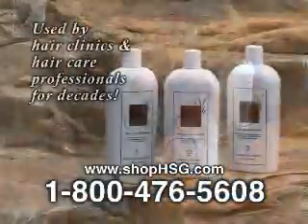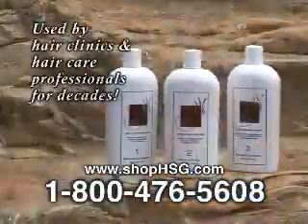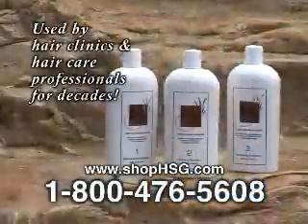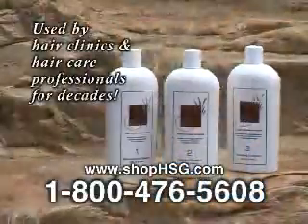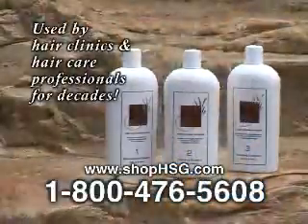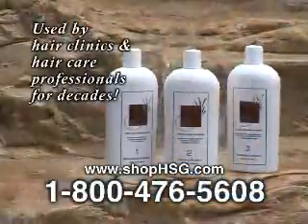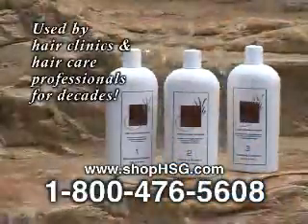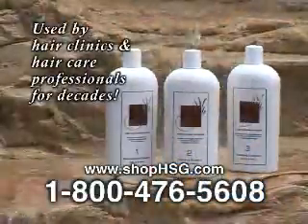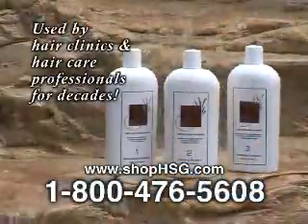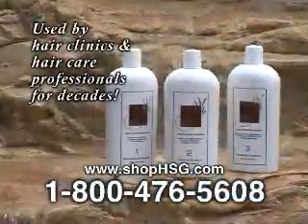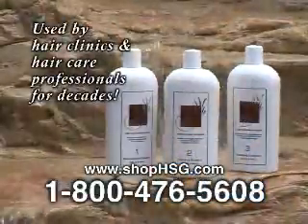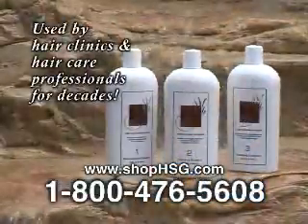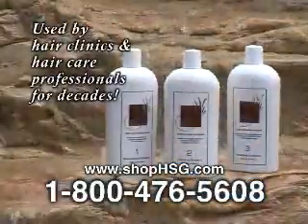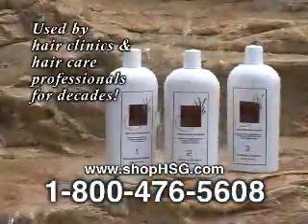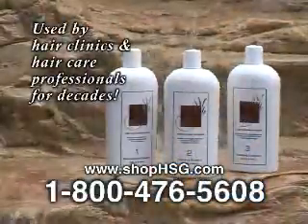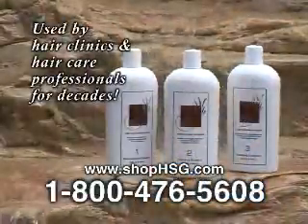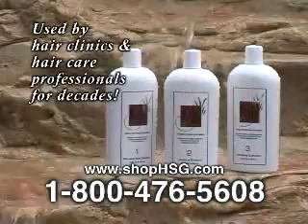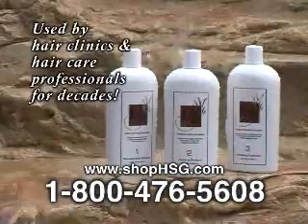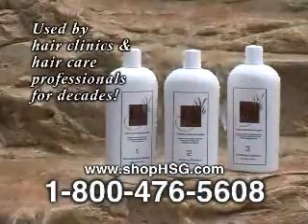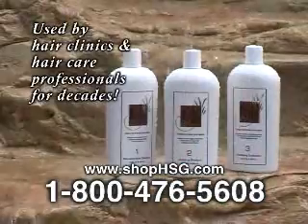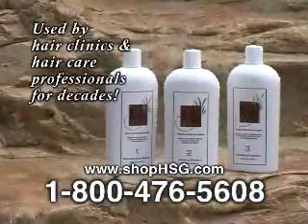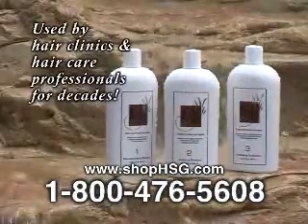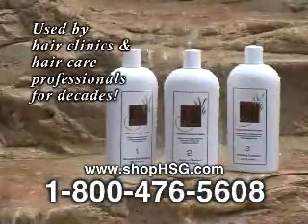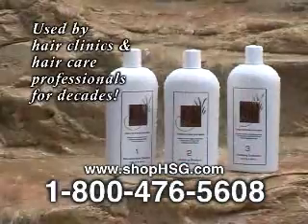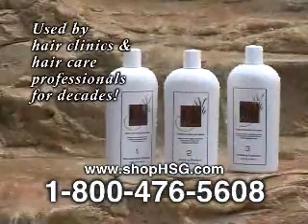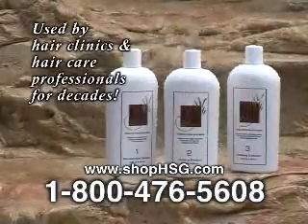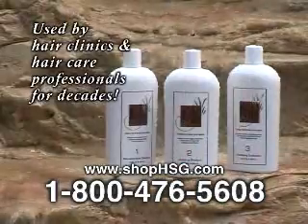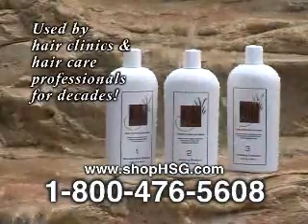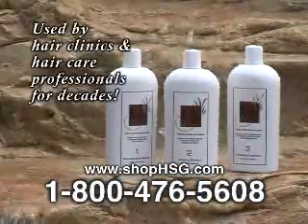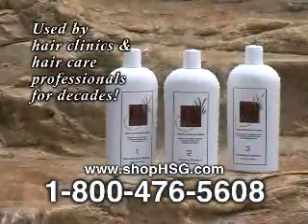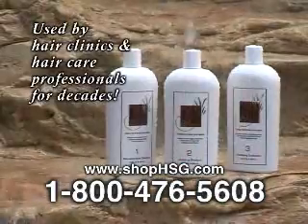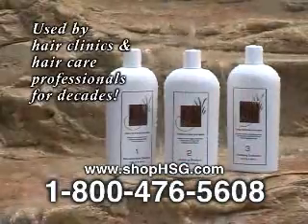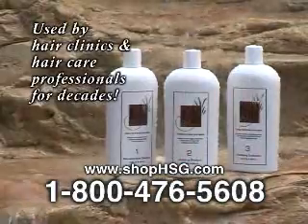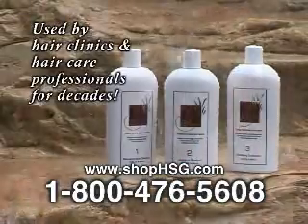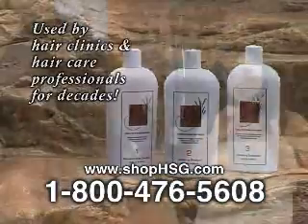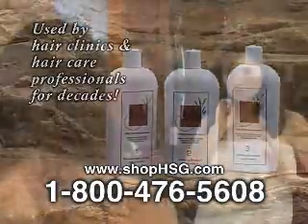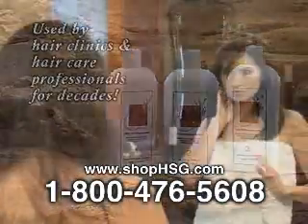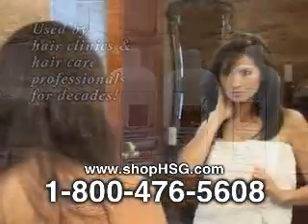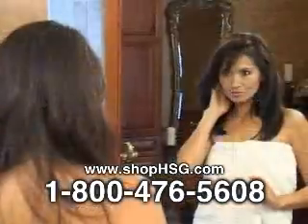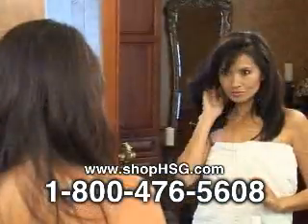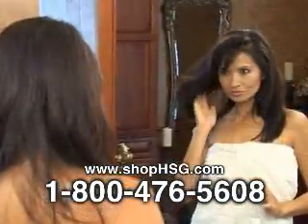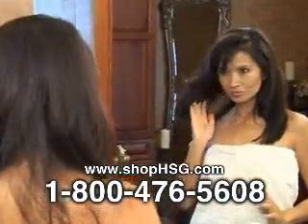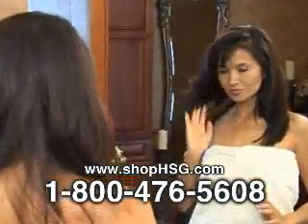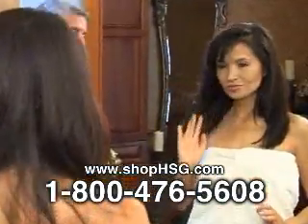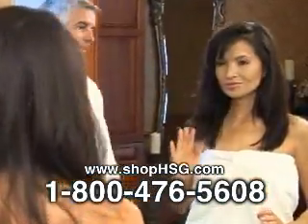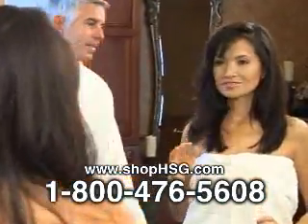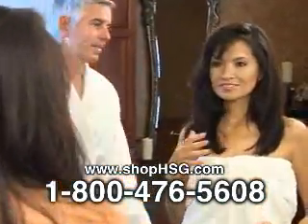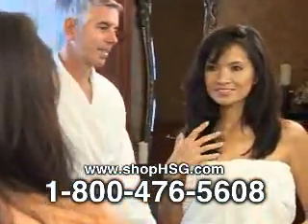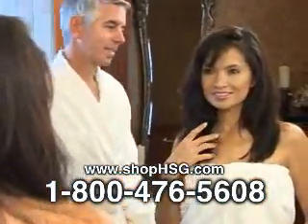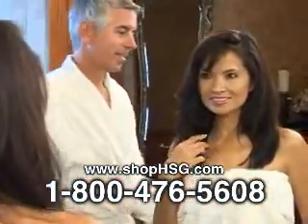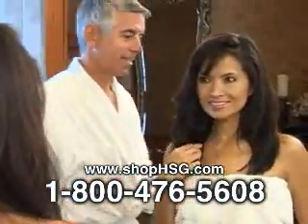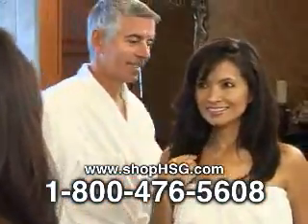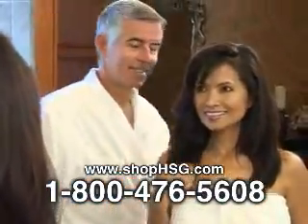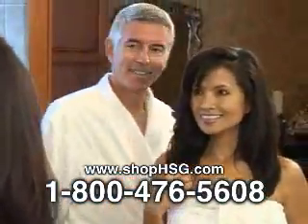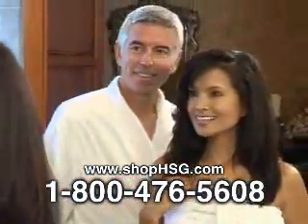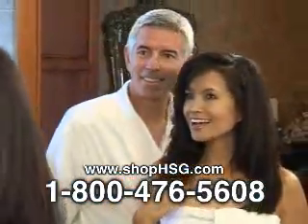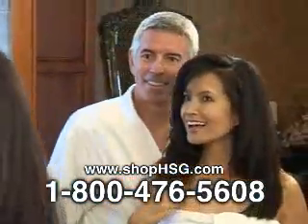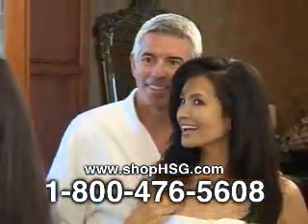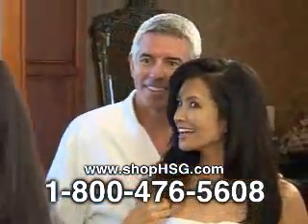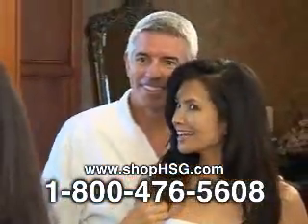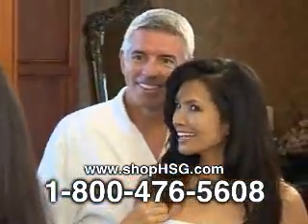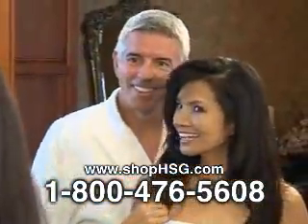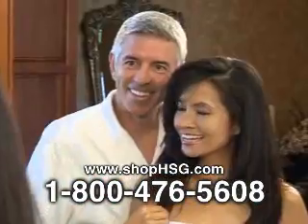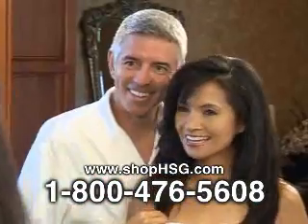Renewing scalp cleanser, repairing shampoo, and revitalizing conditioner work together to give you thicker, more luxurious, and healthier hair.